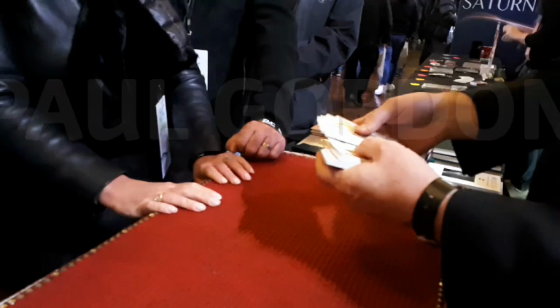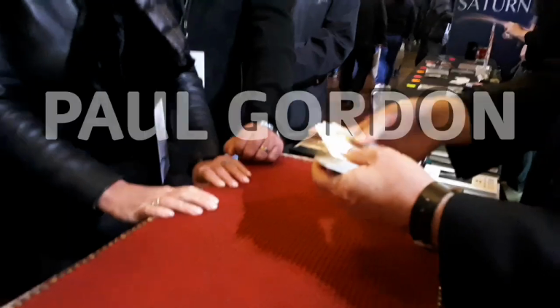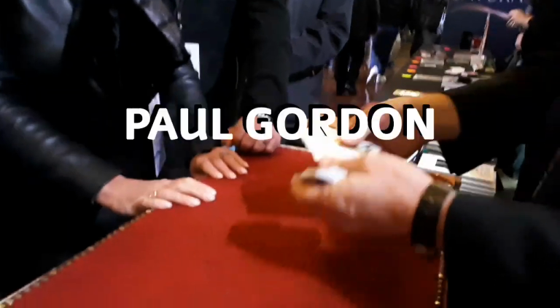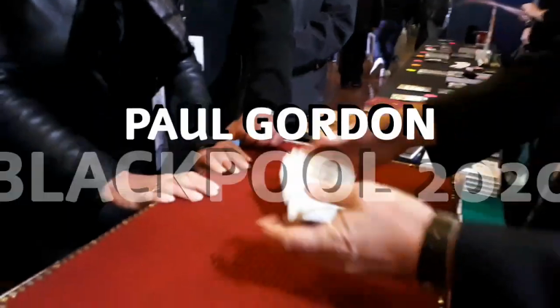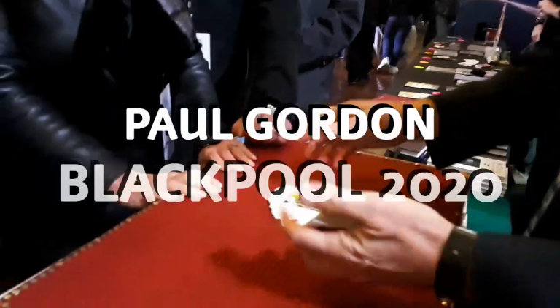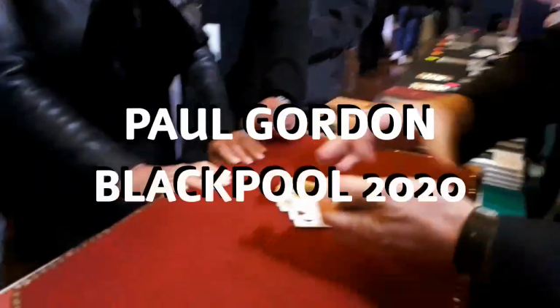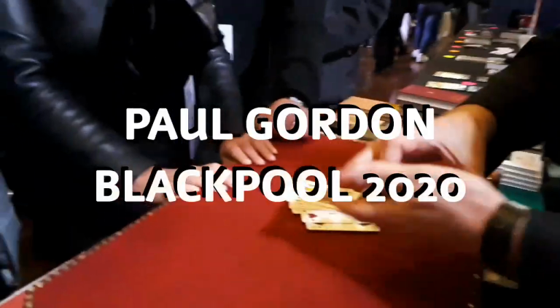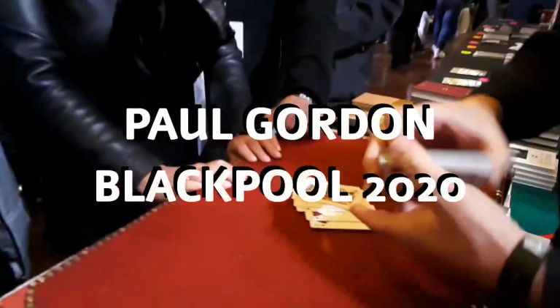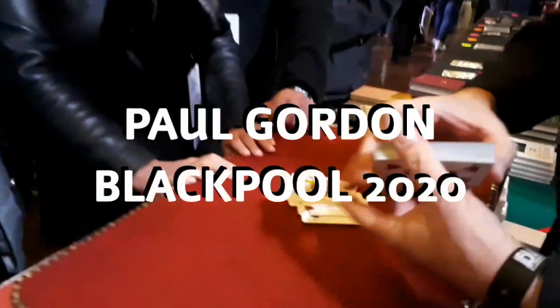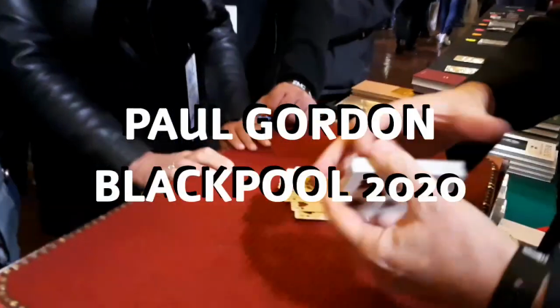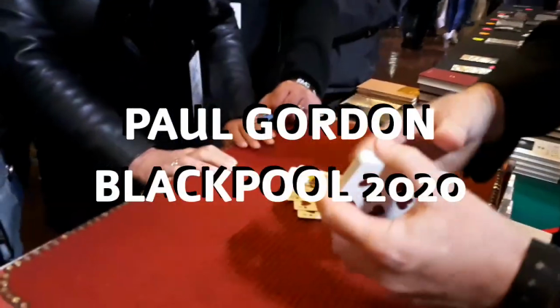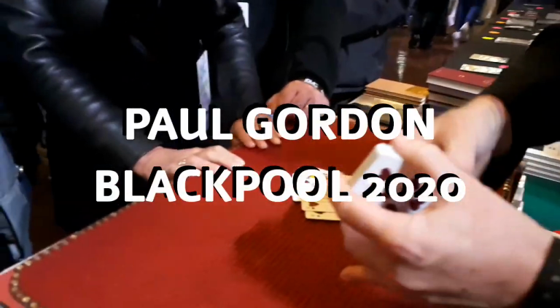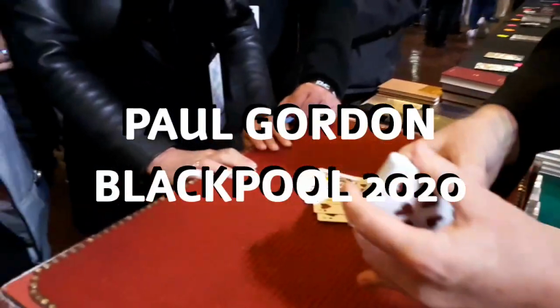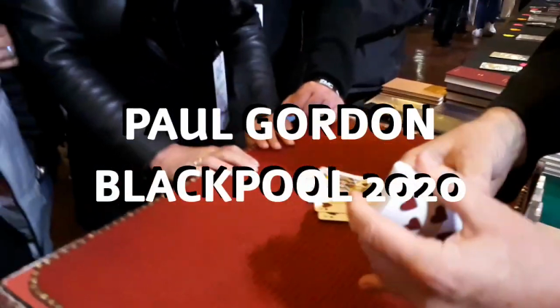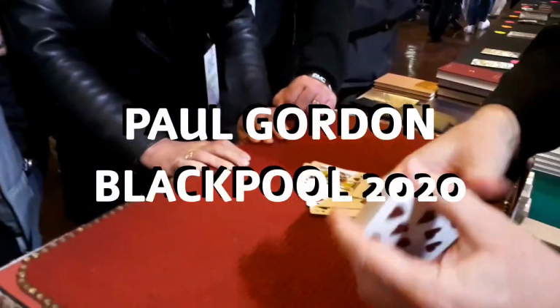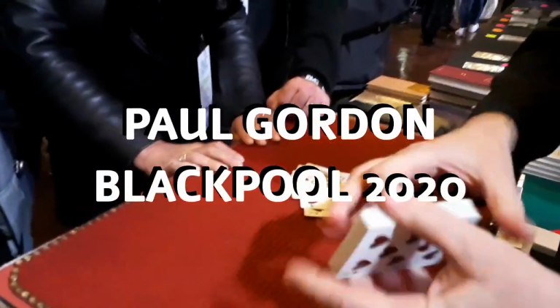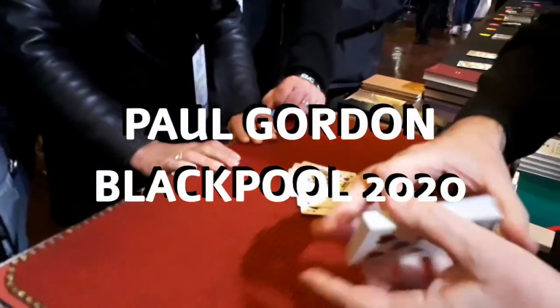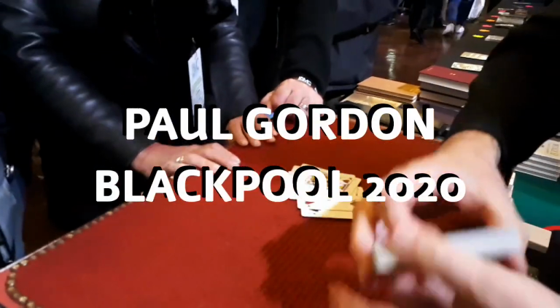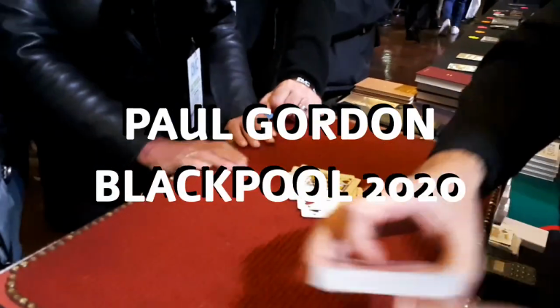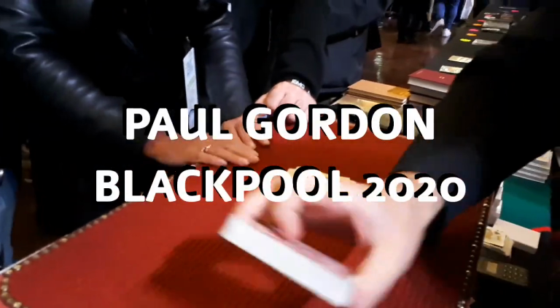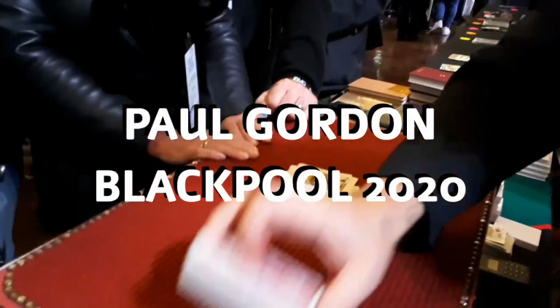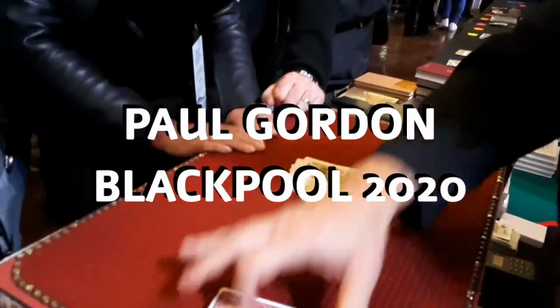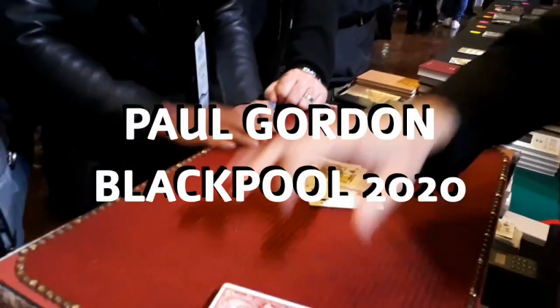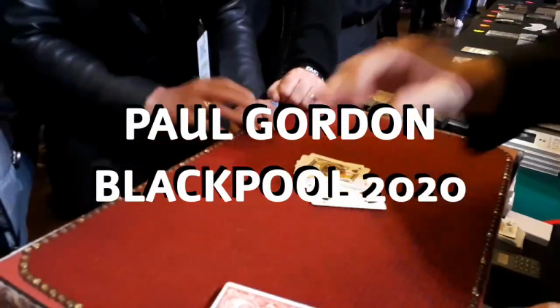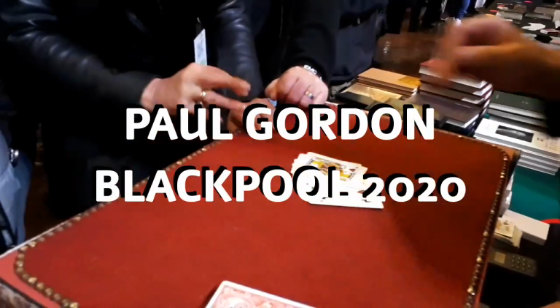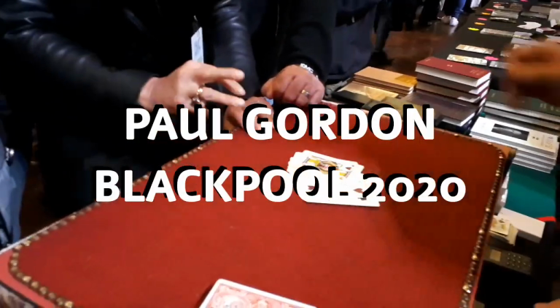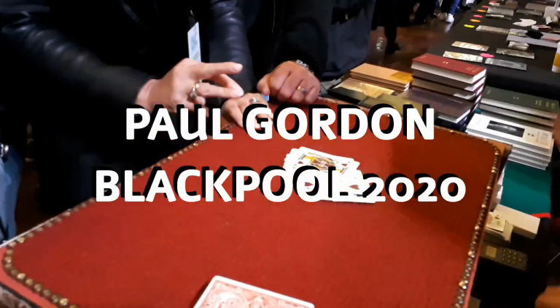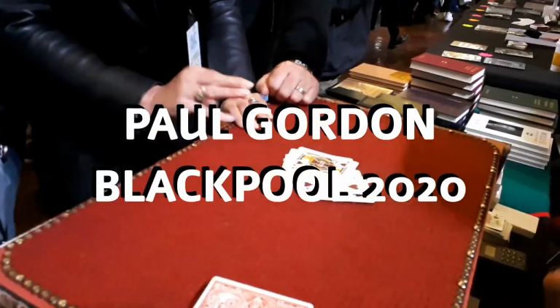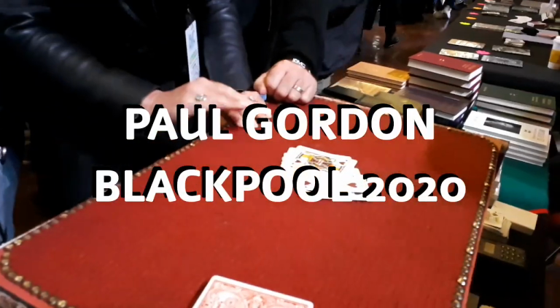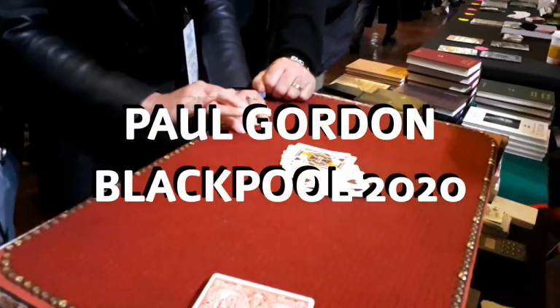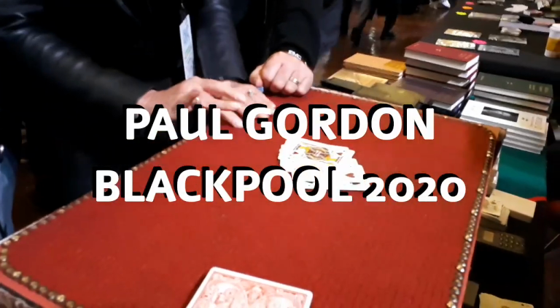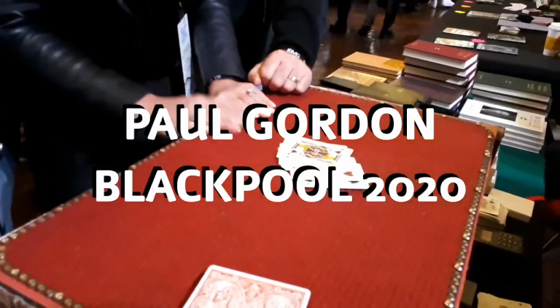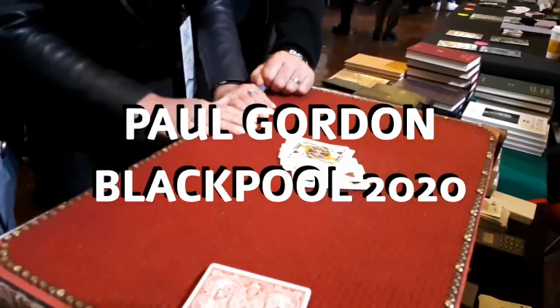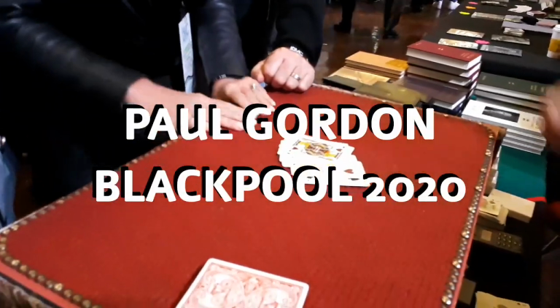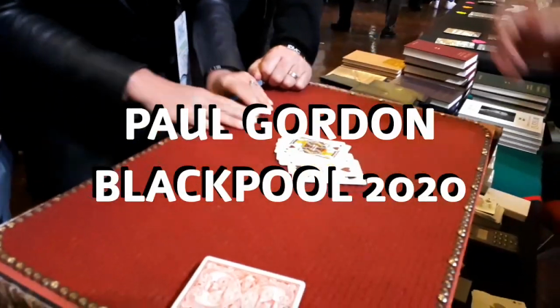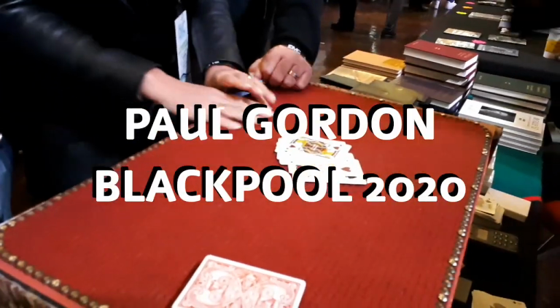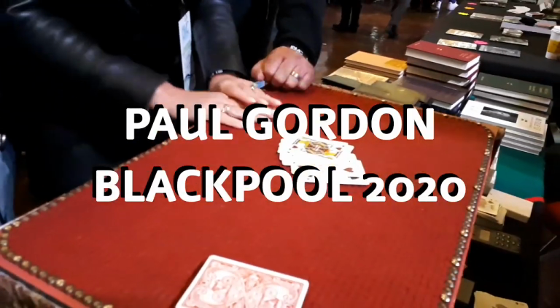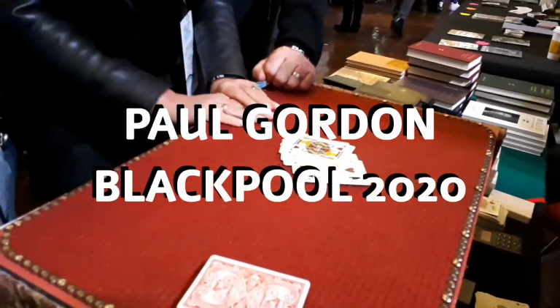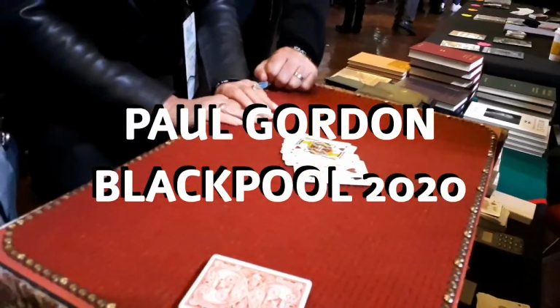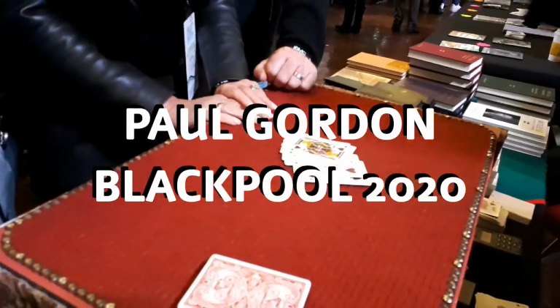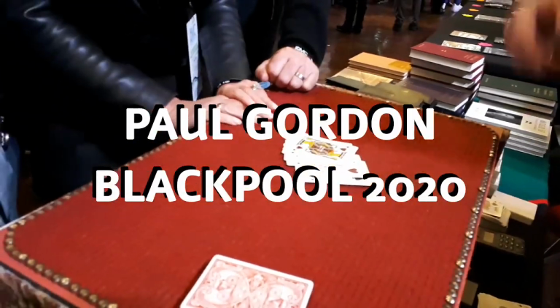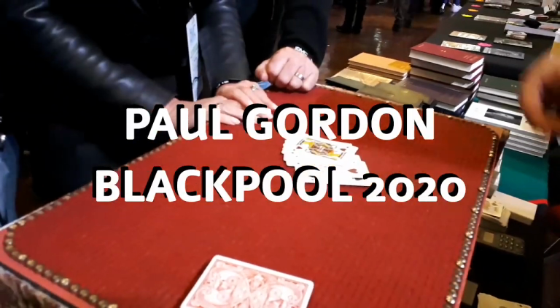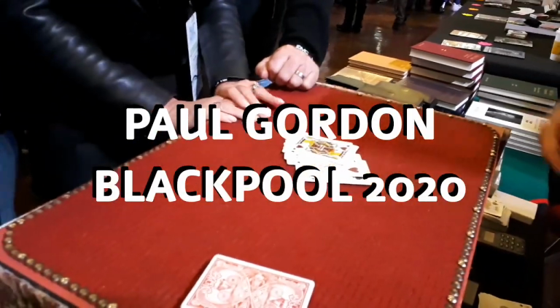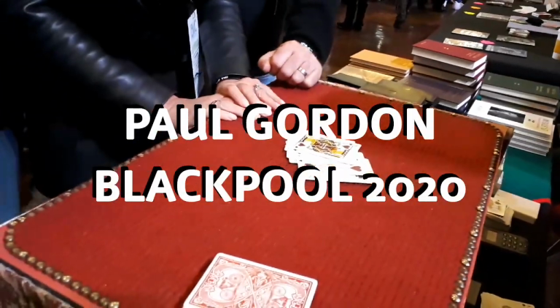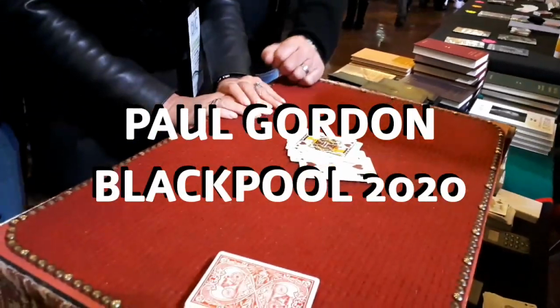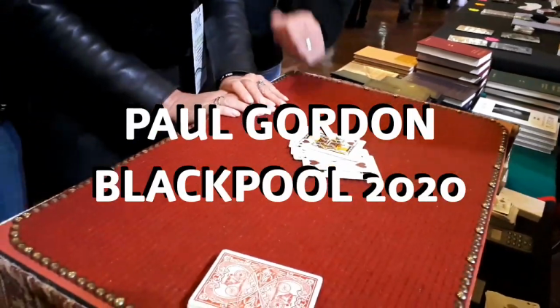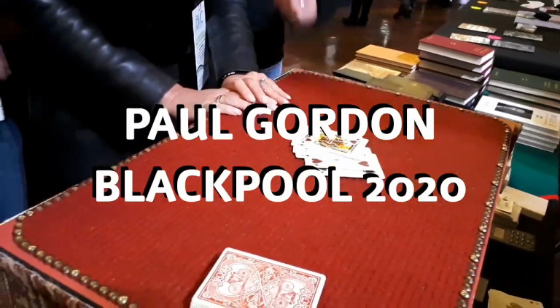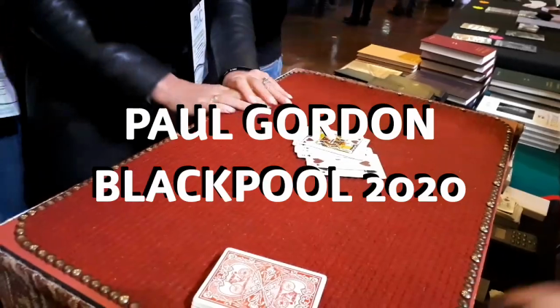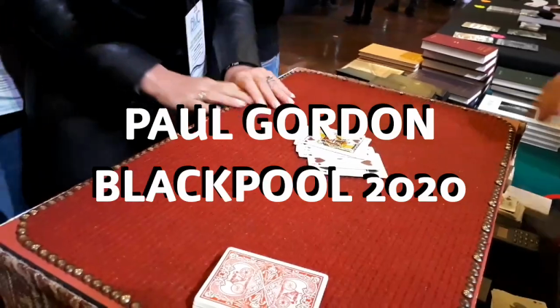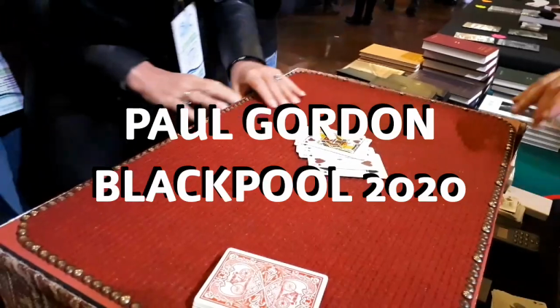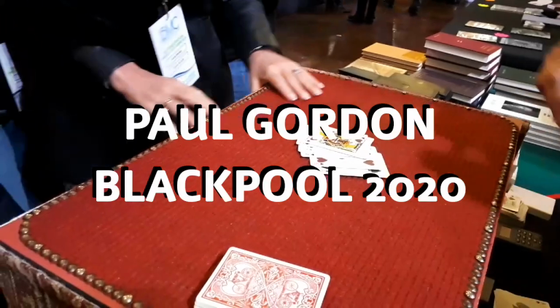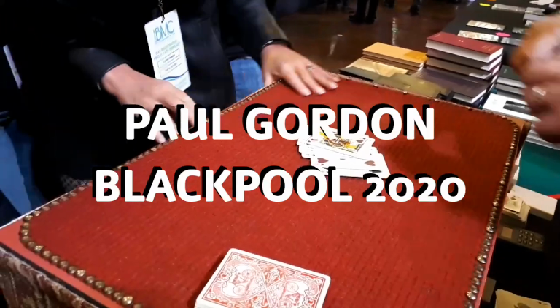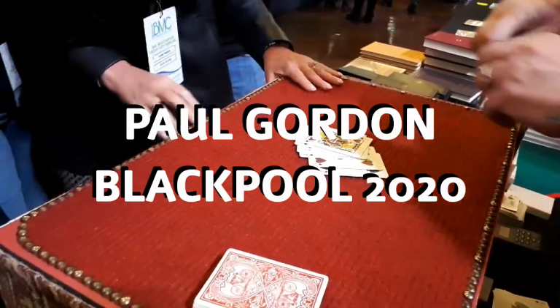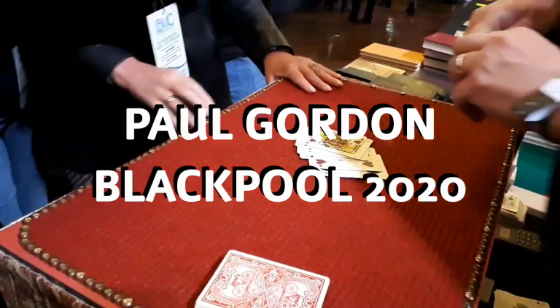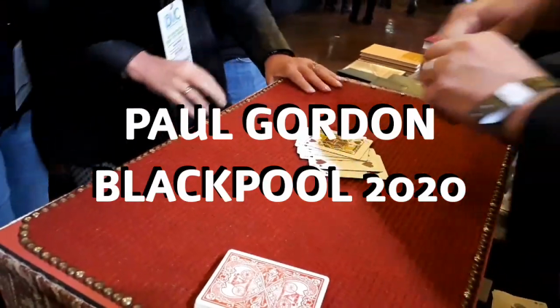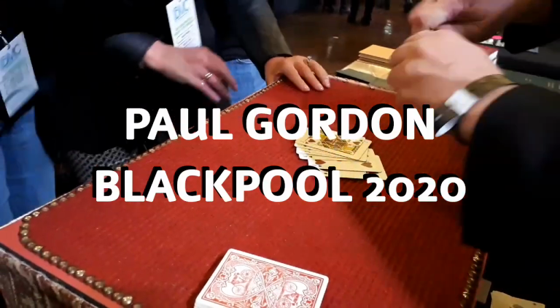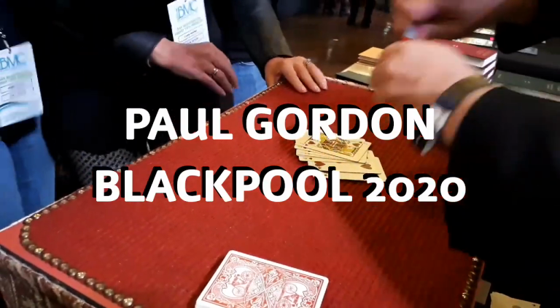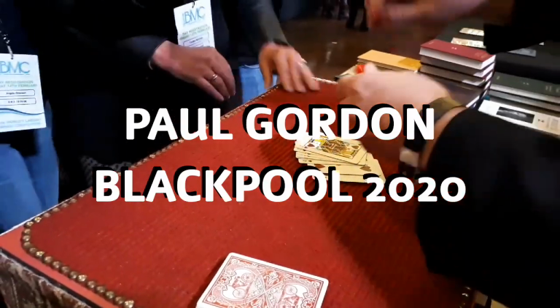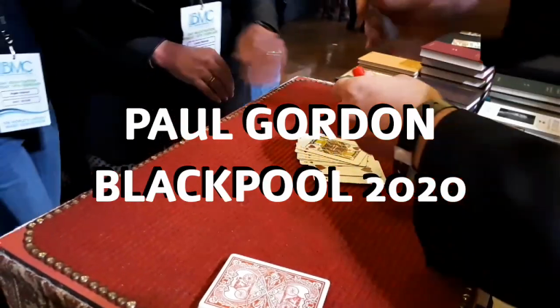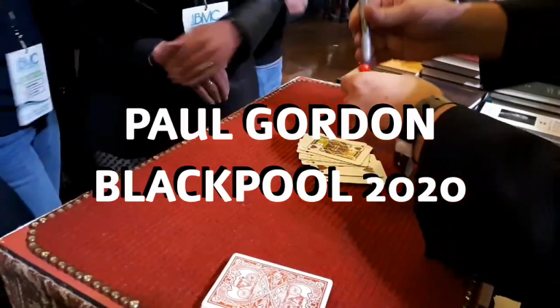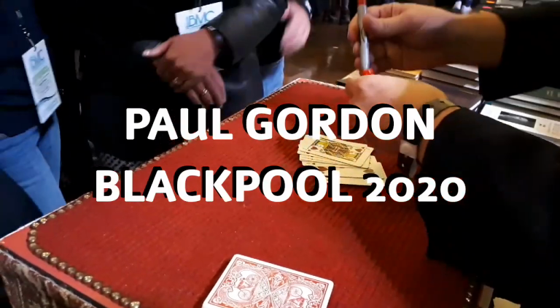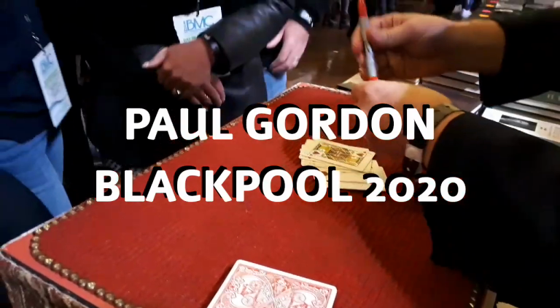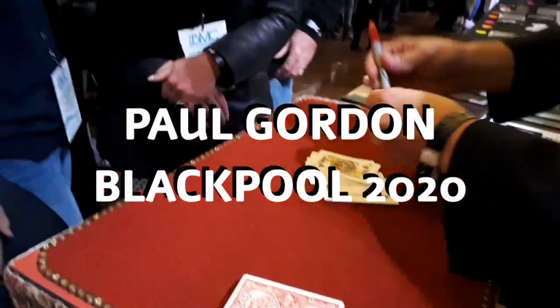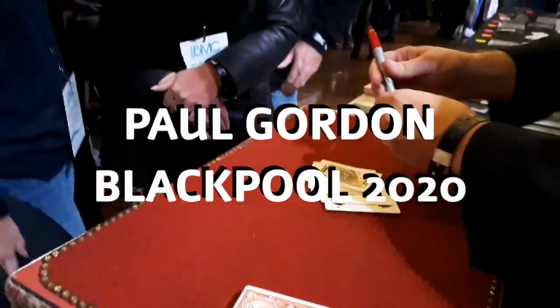I'm going to do a couple of tricks for you. Is that alright? Angie, come a bit closer, because I need both the two girls here, okay?